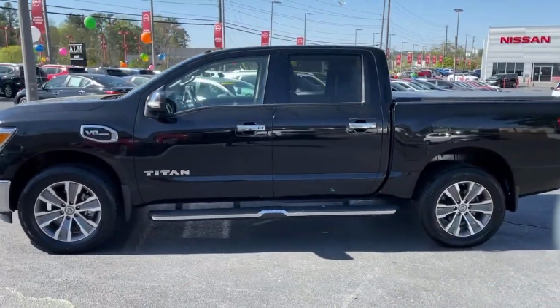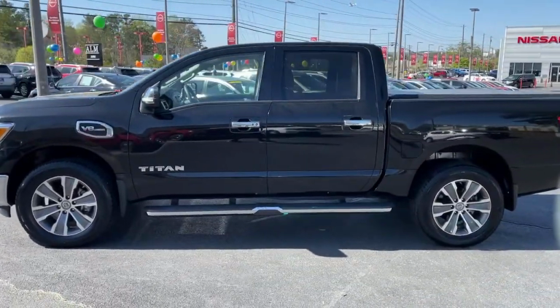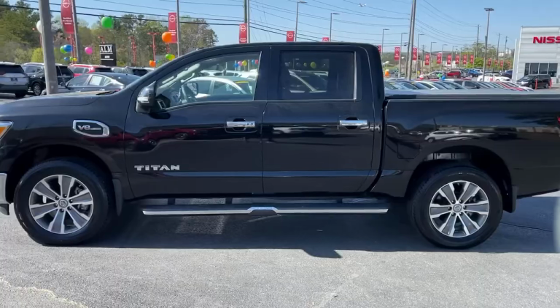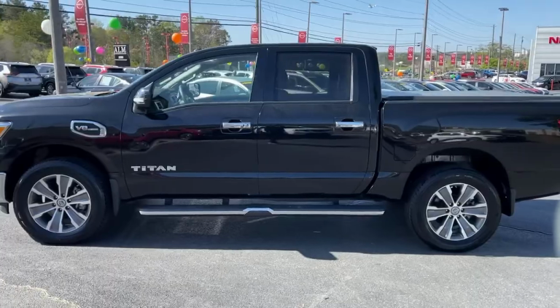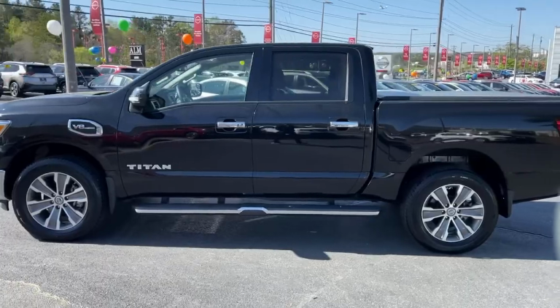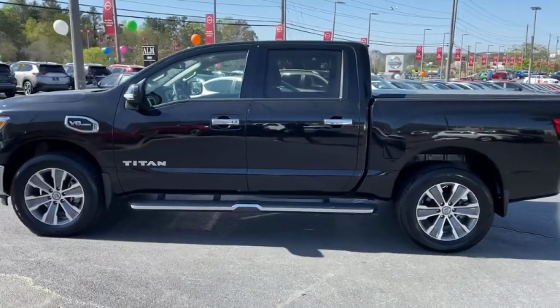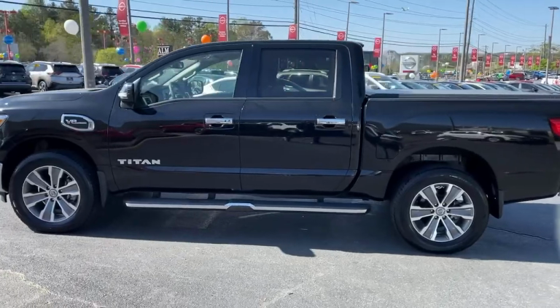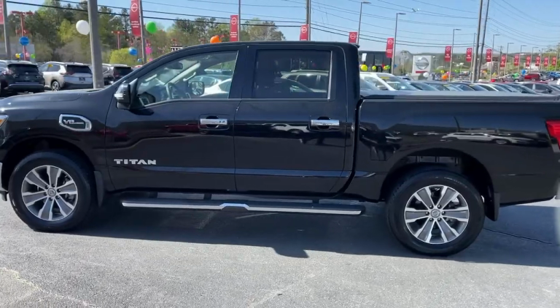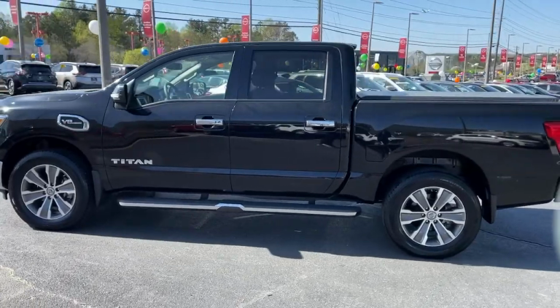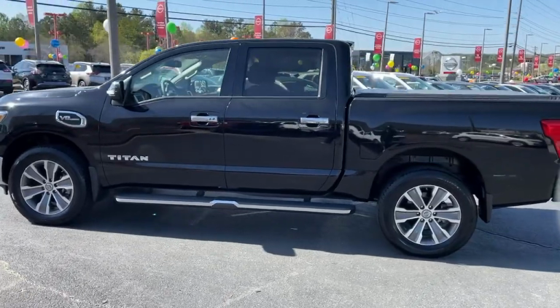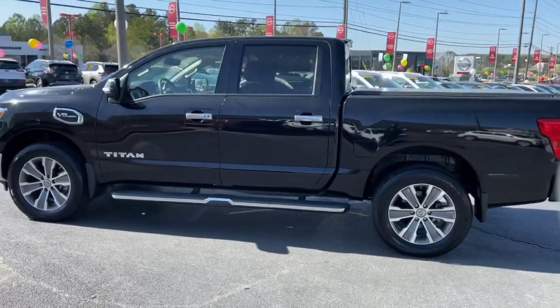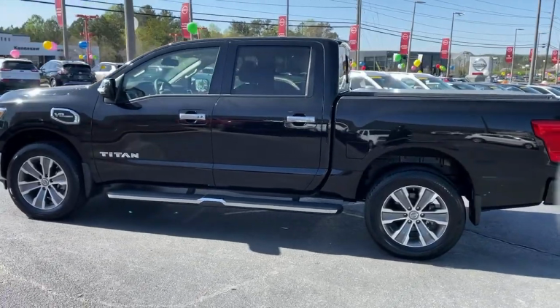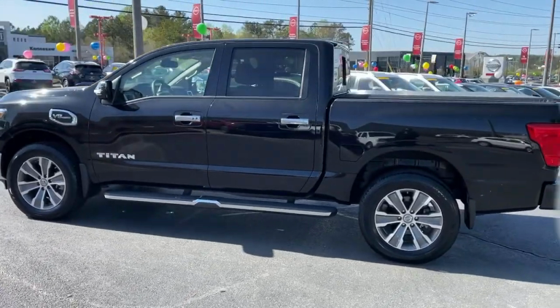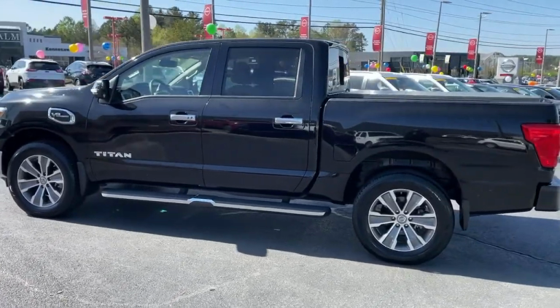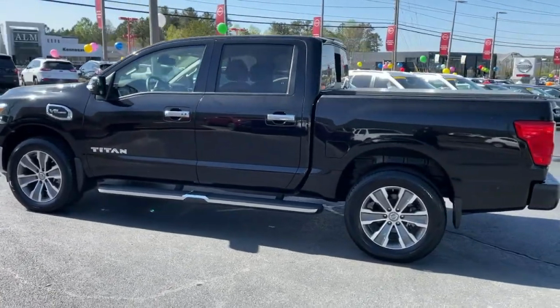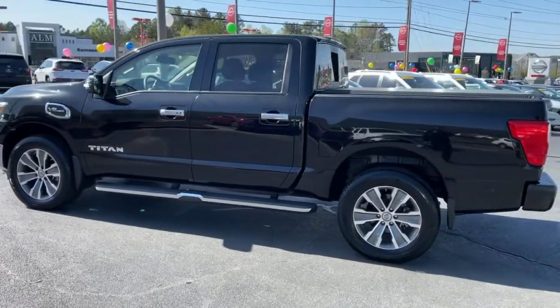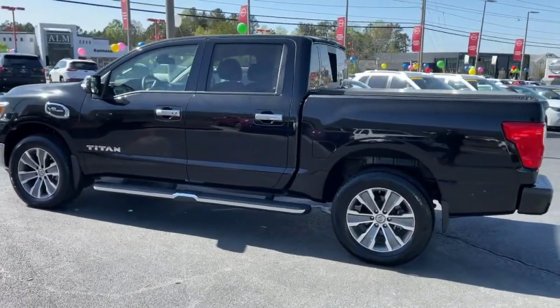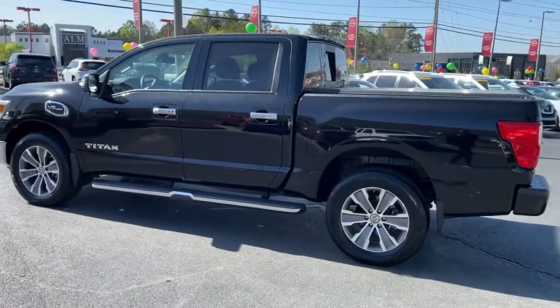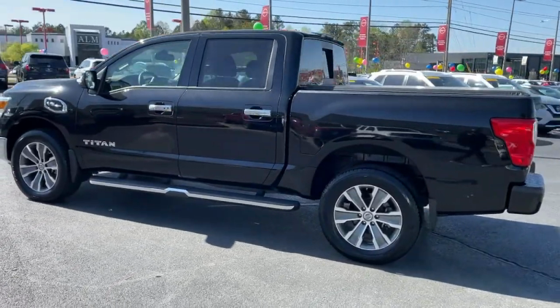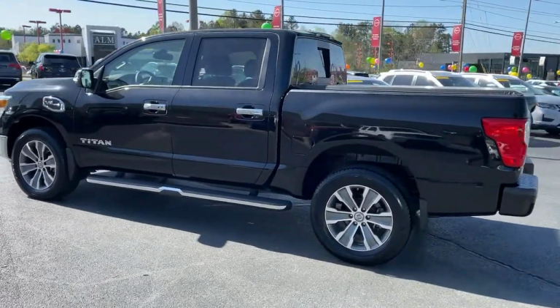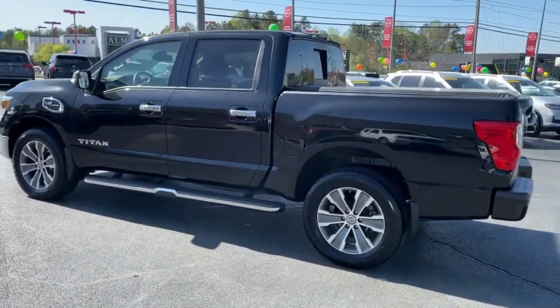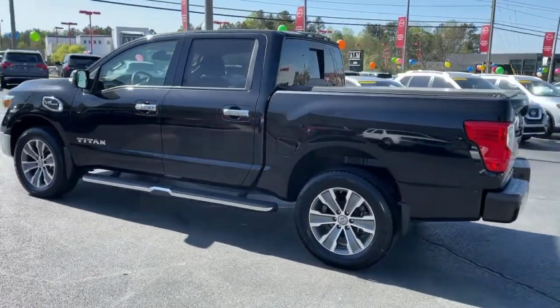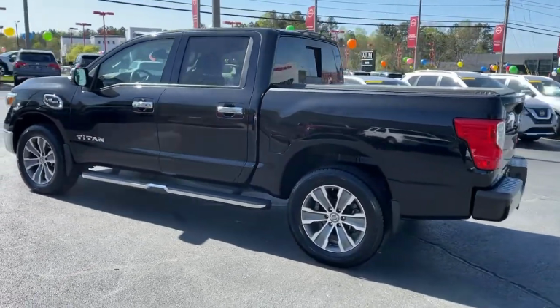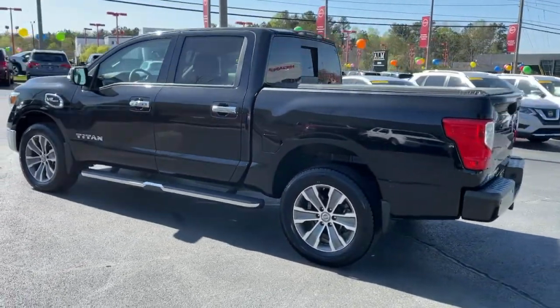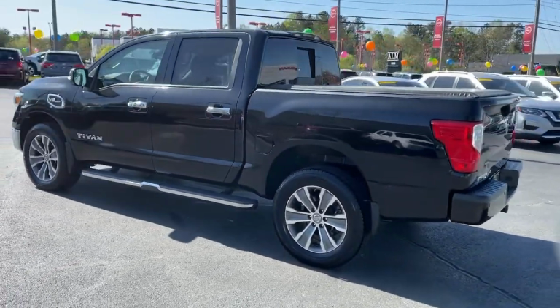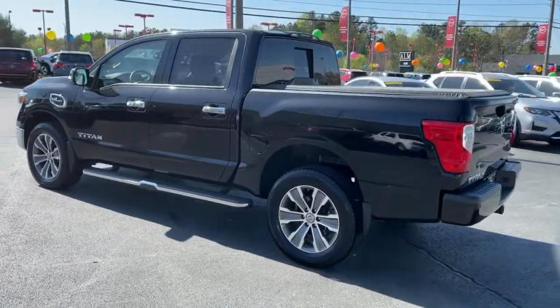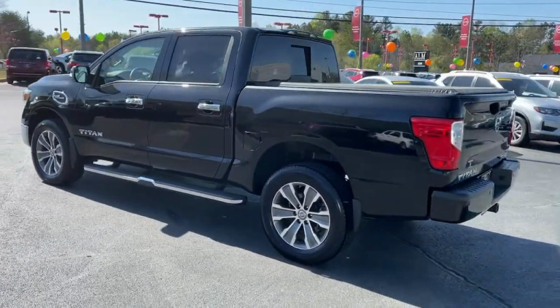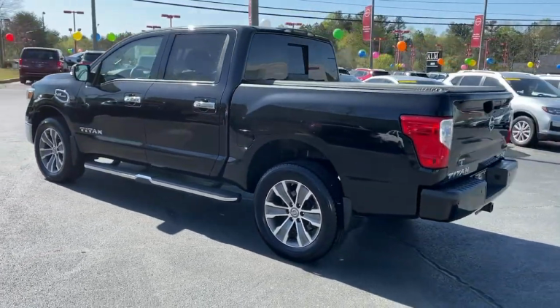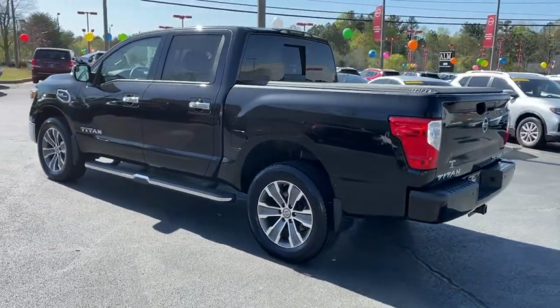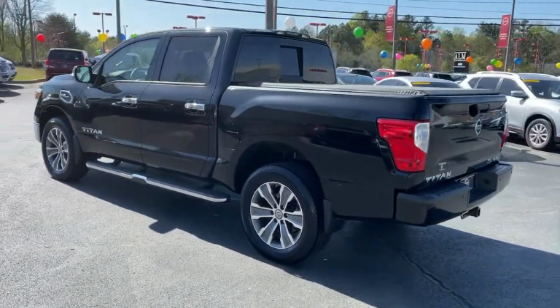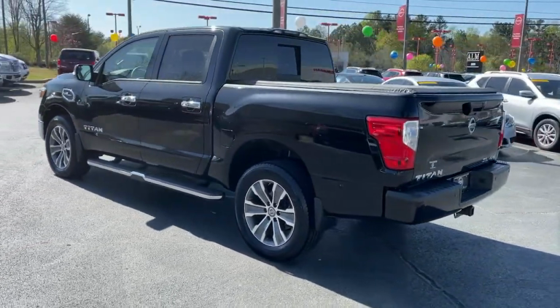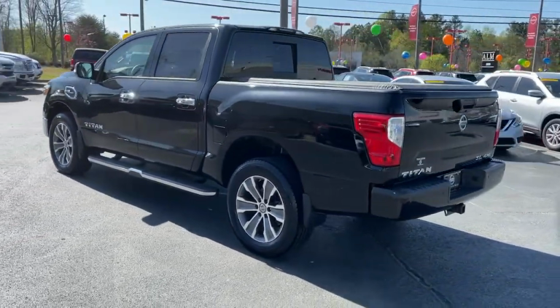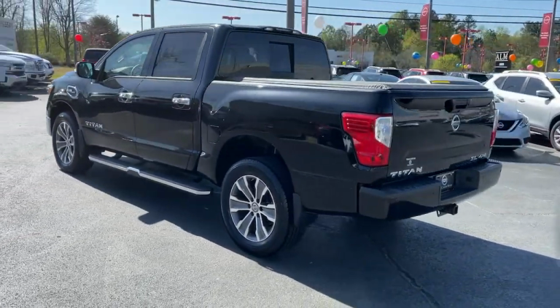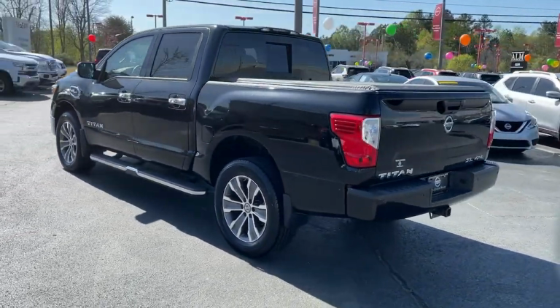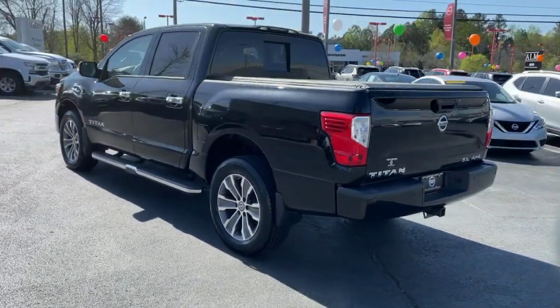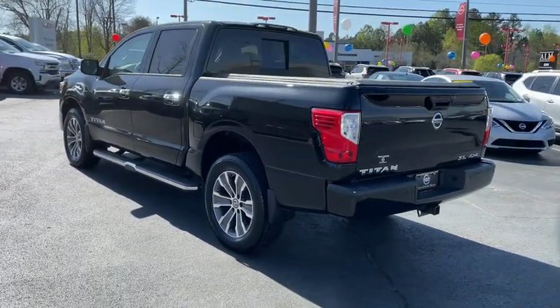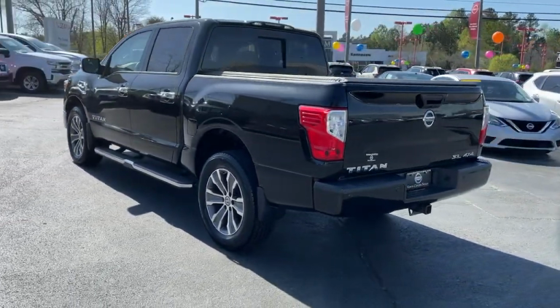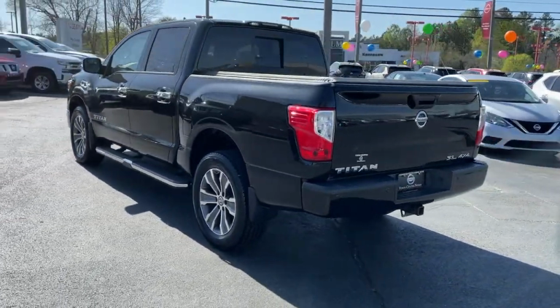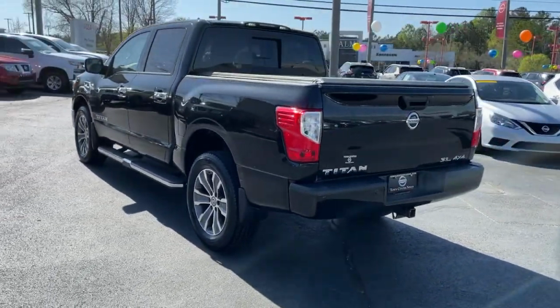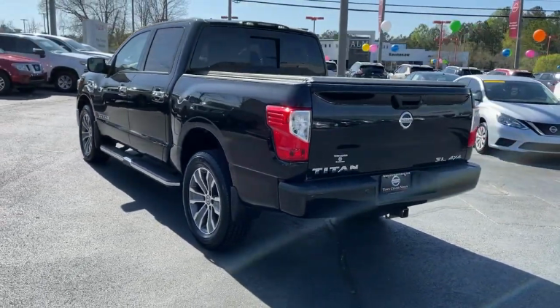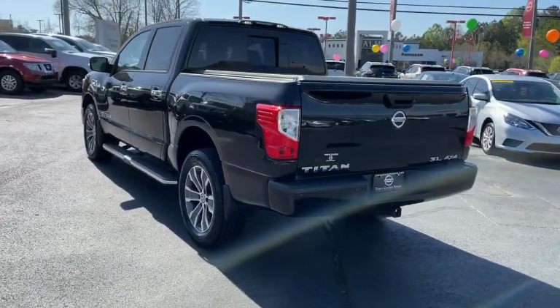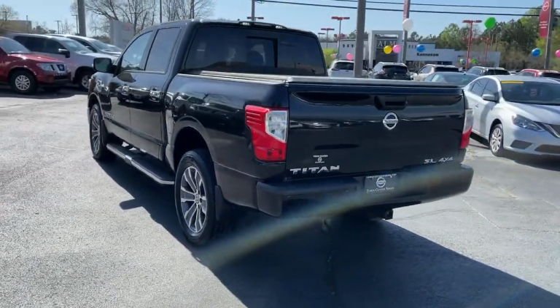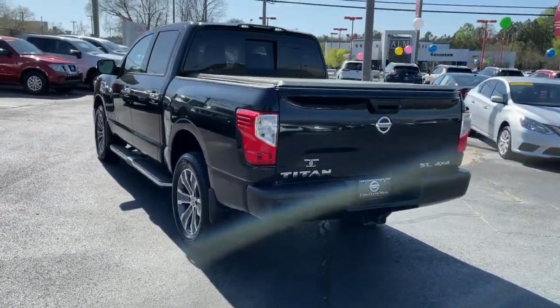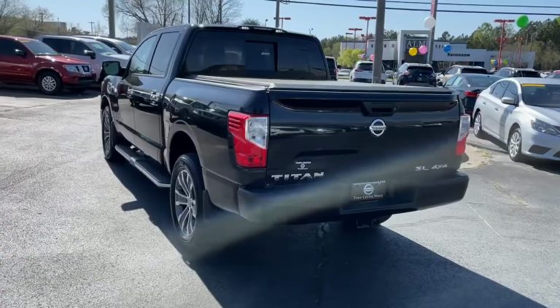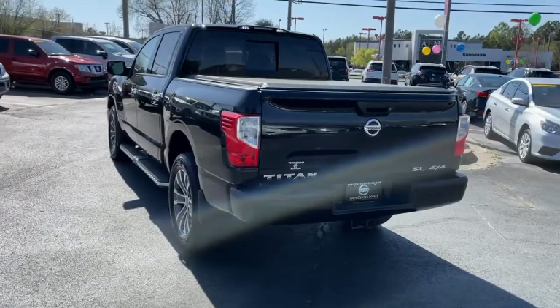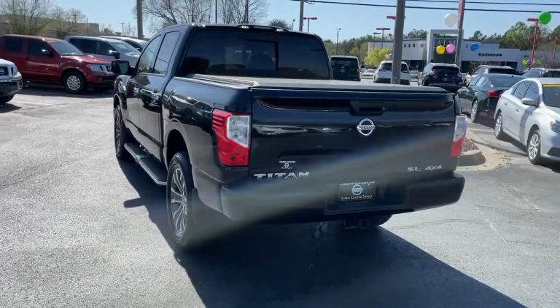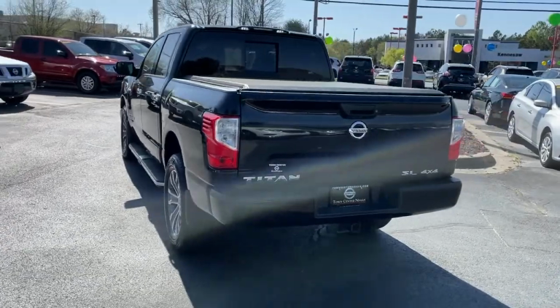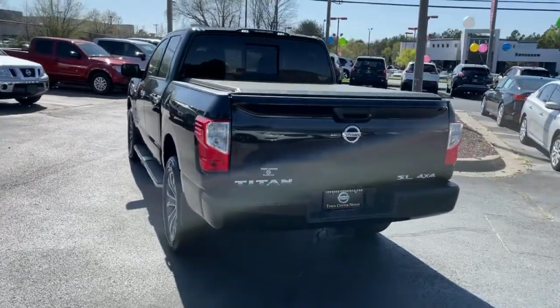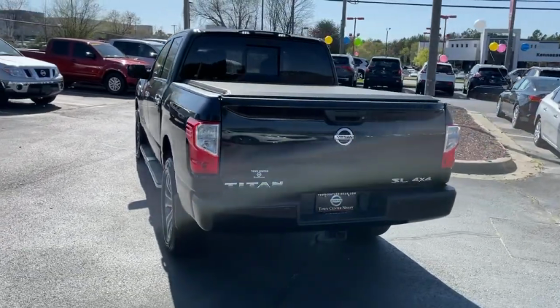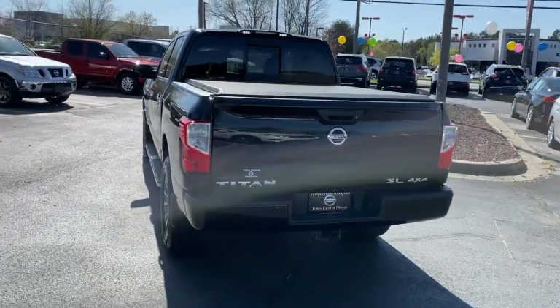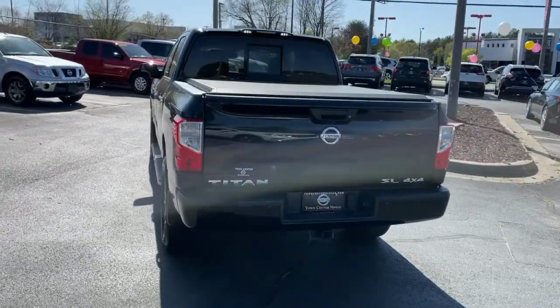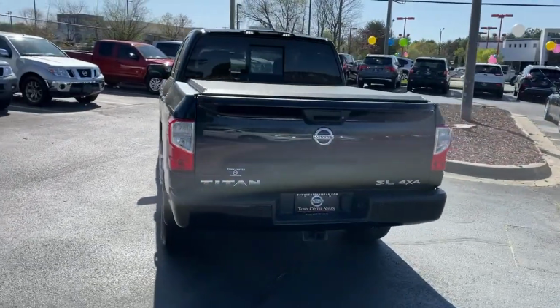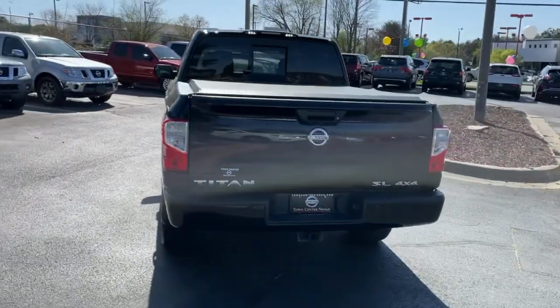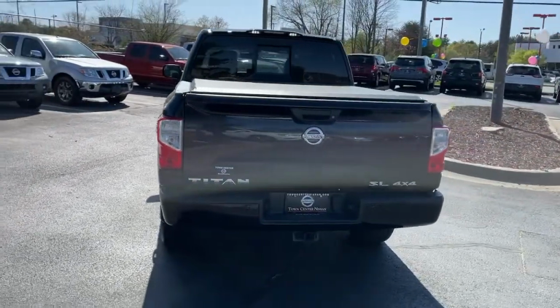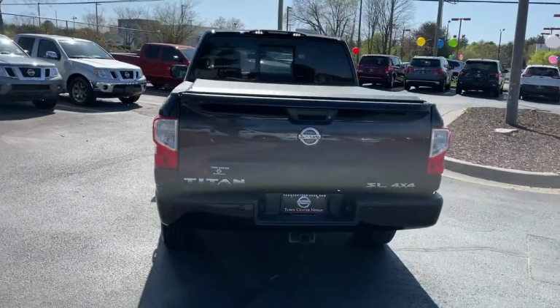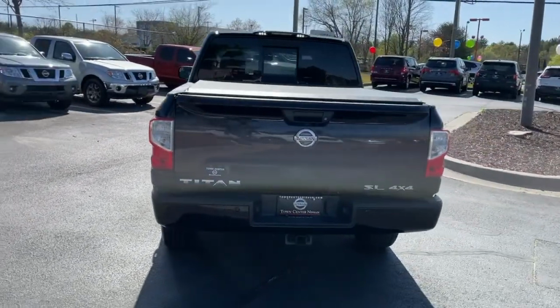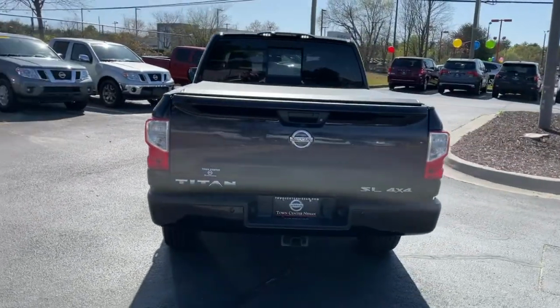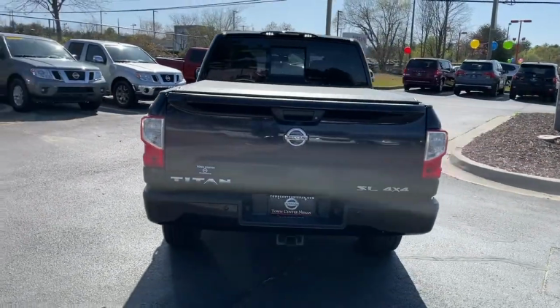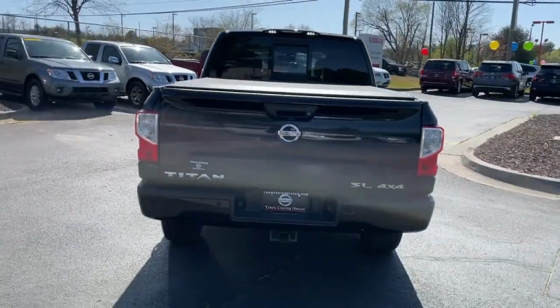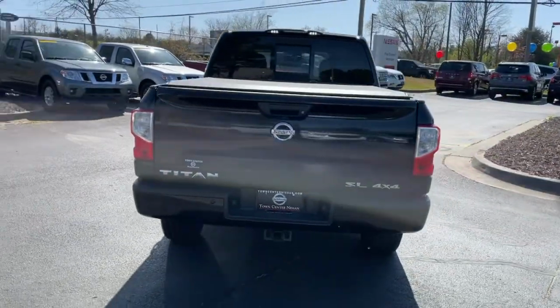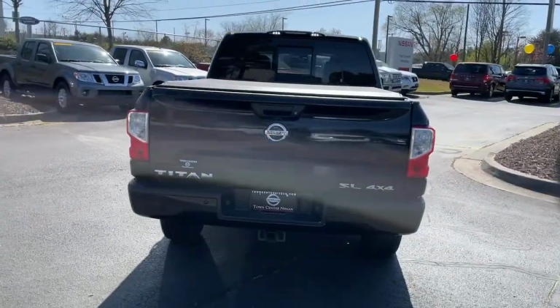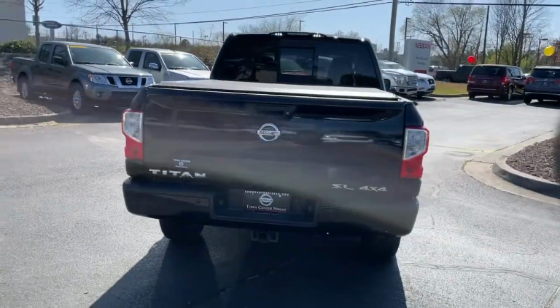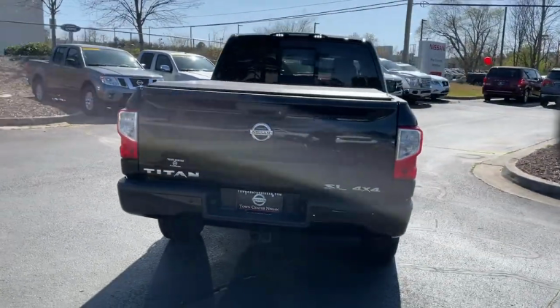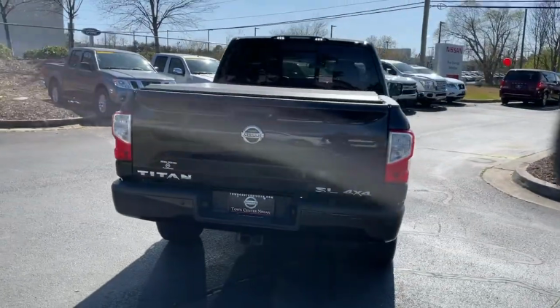The bold styling of this powerful Titan is just the start. This full-size pickup delivers the strength and capability you need to meet the challenge.